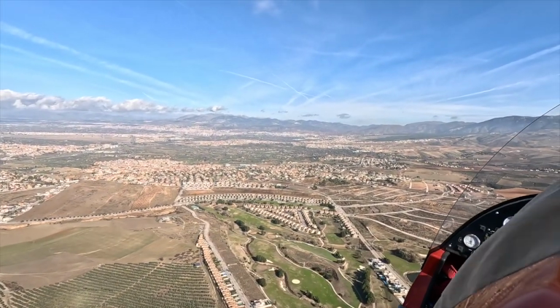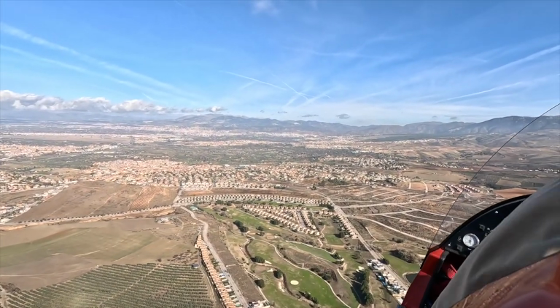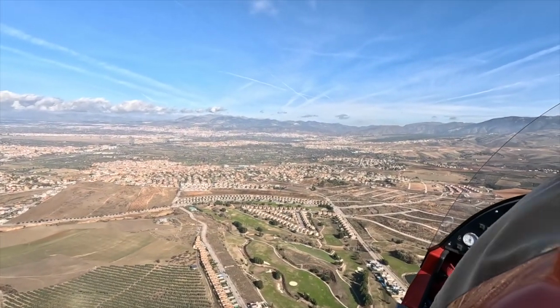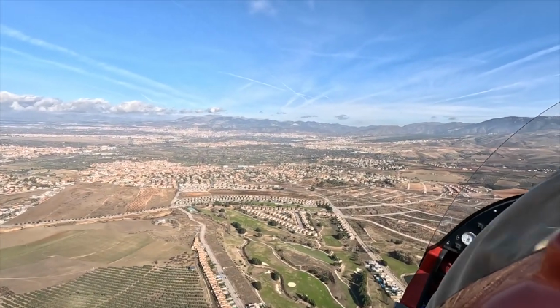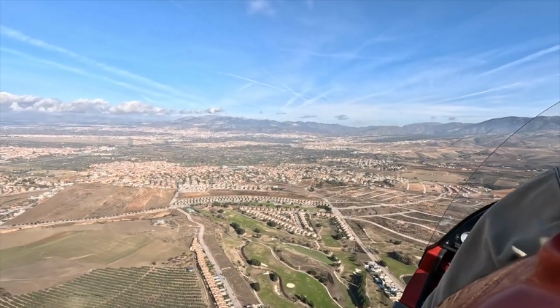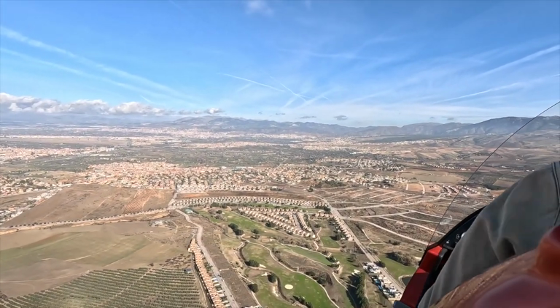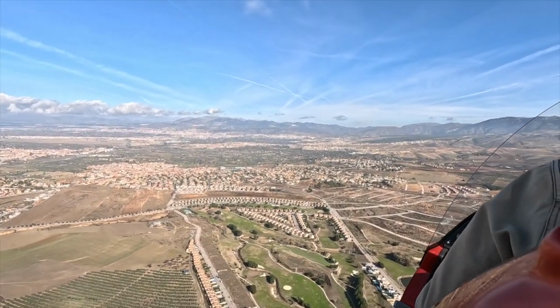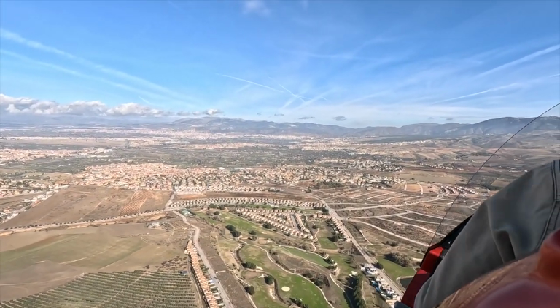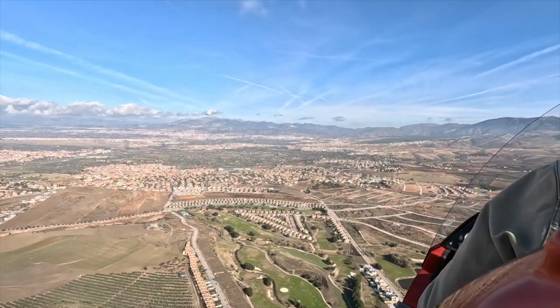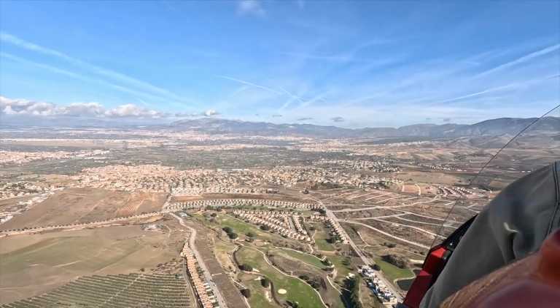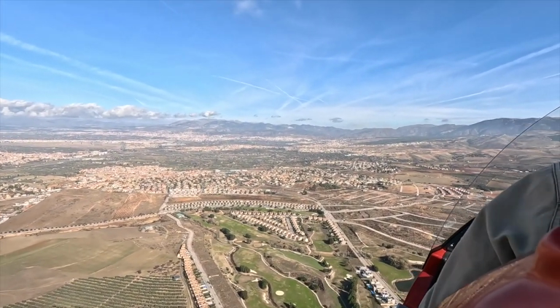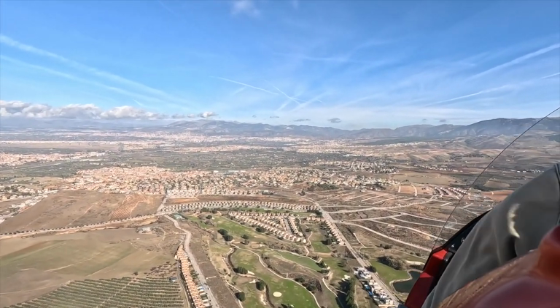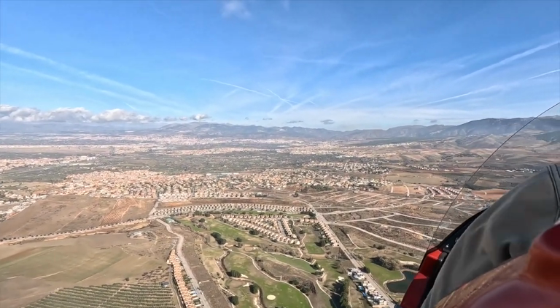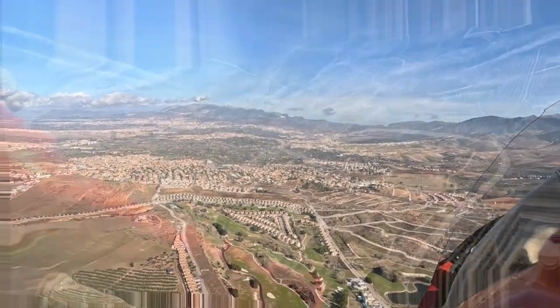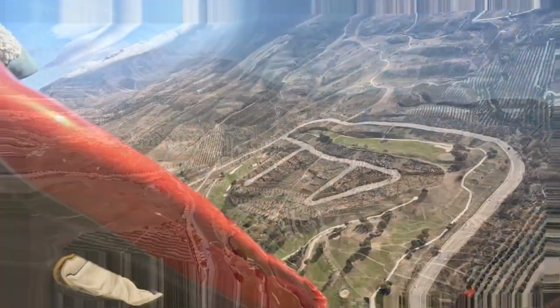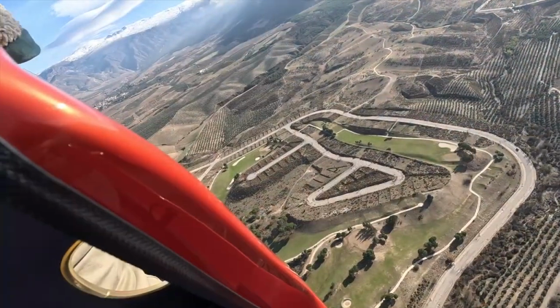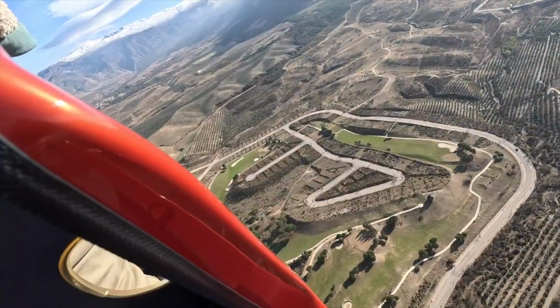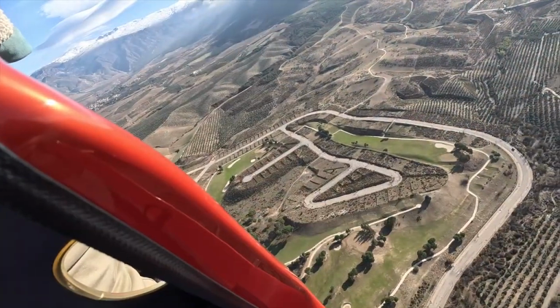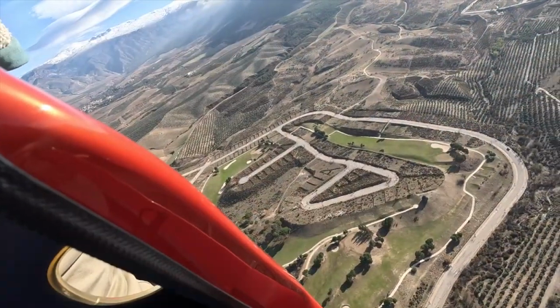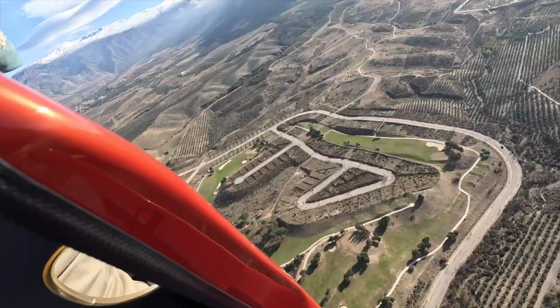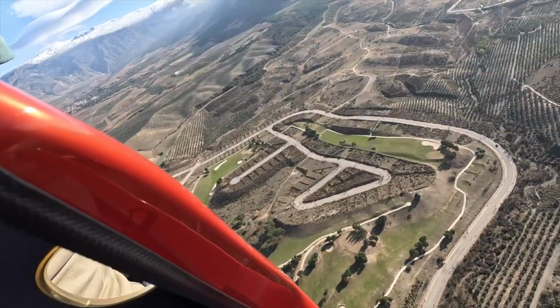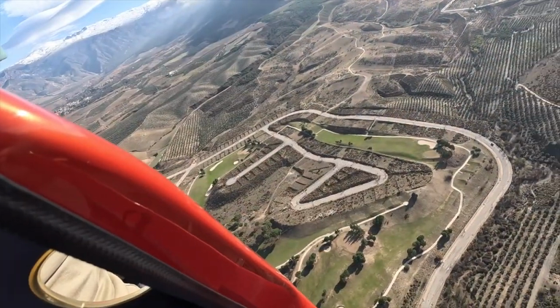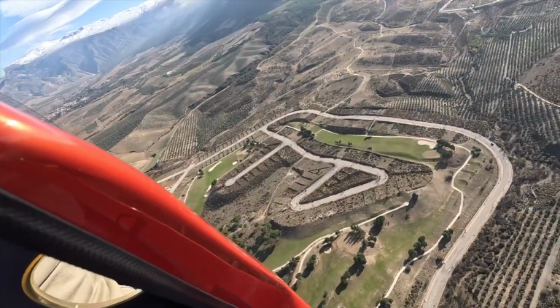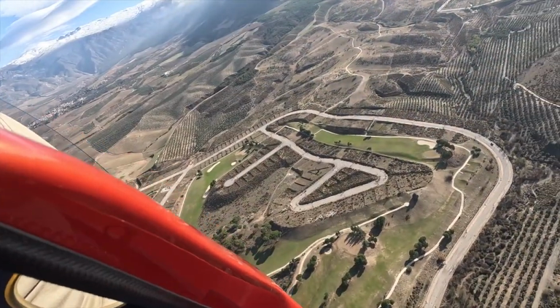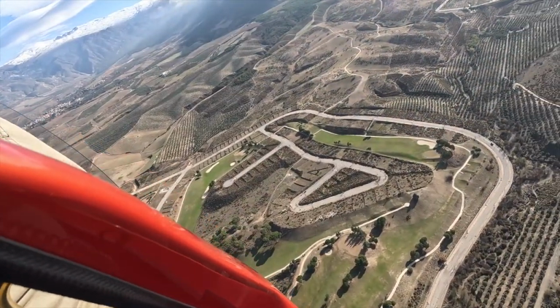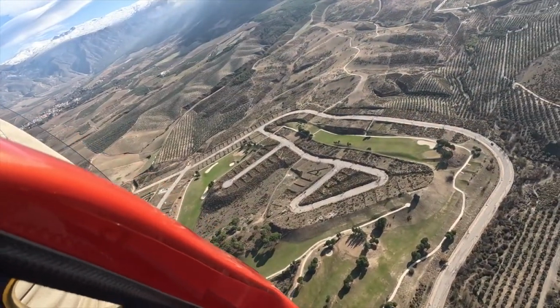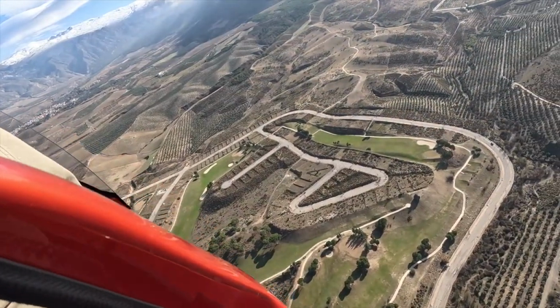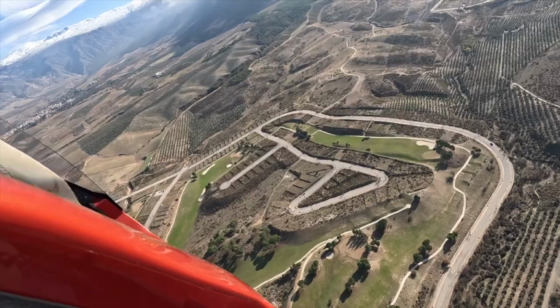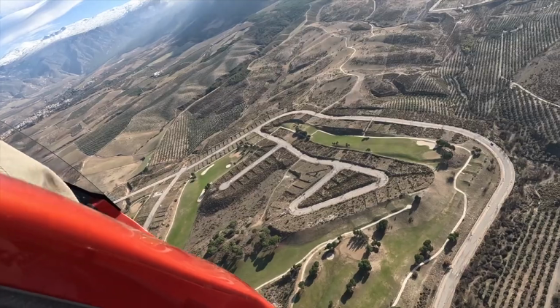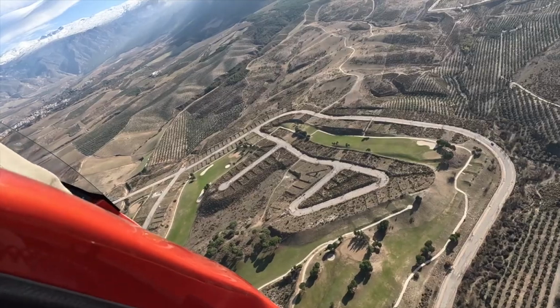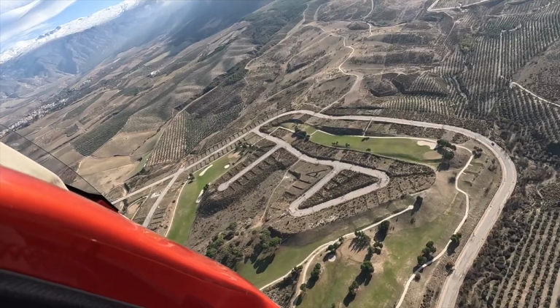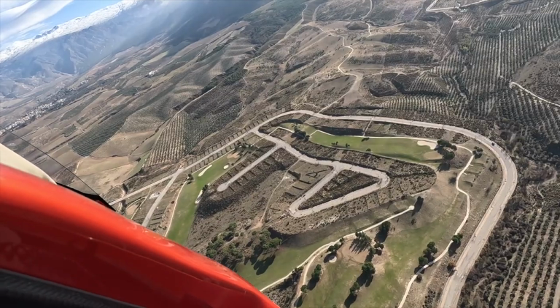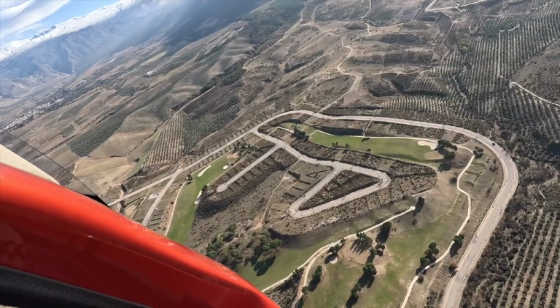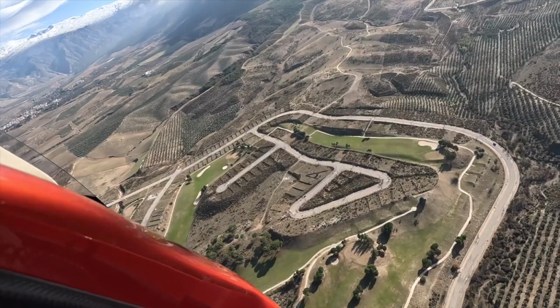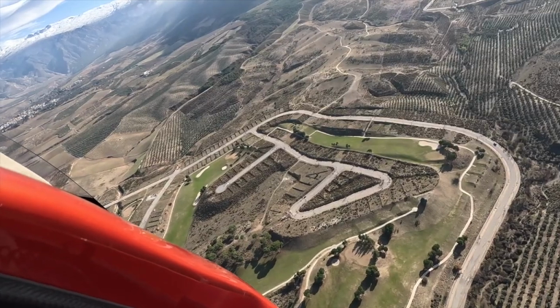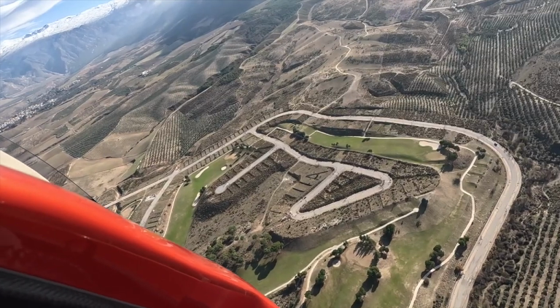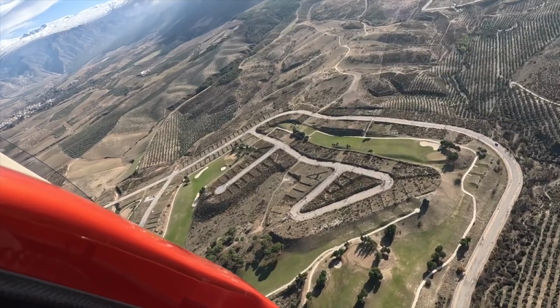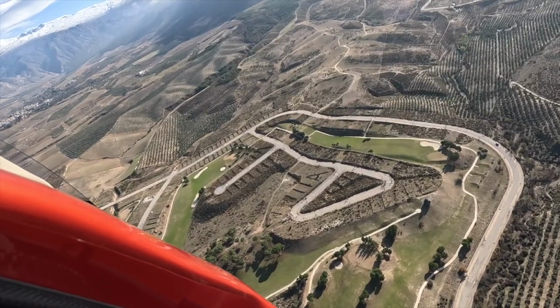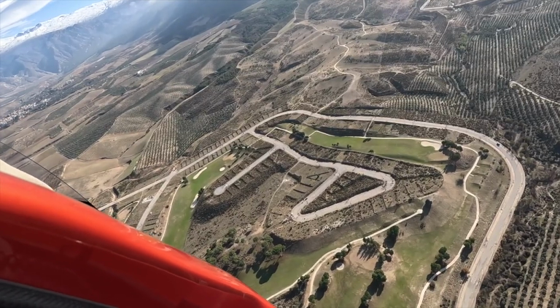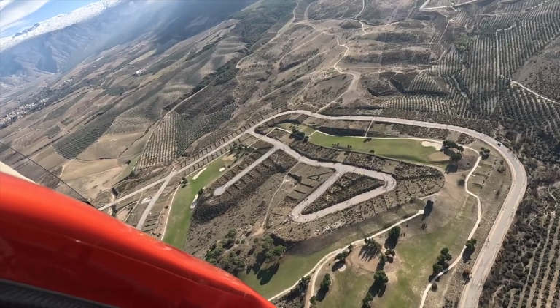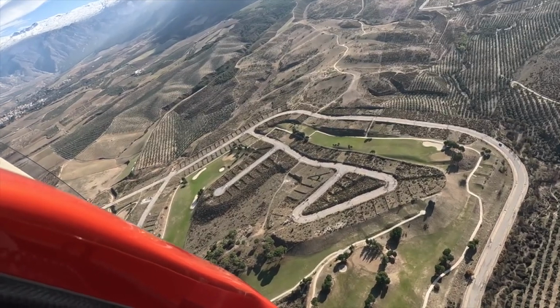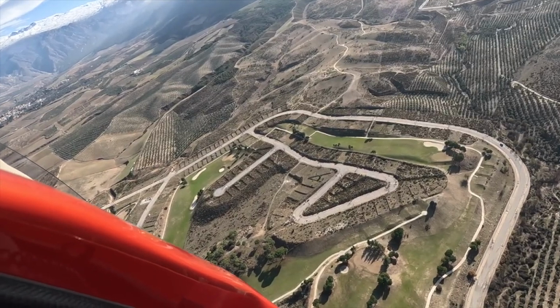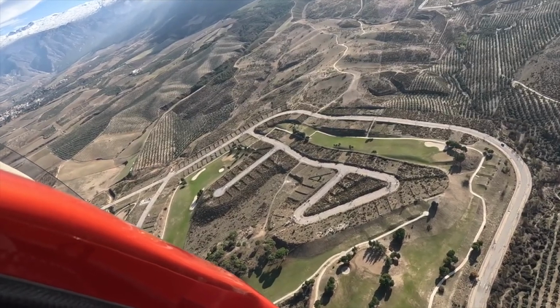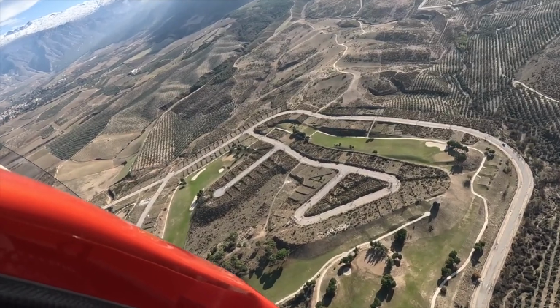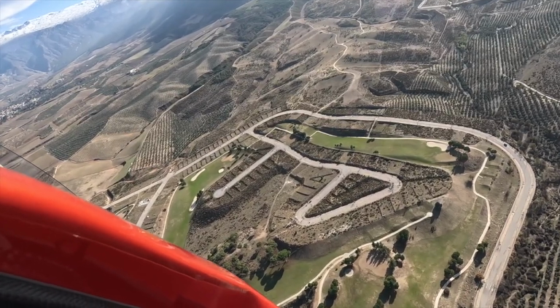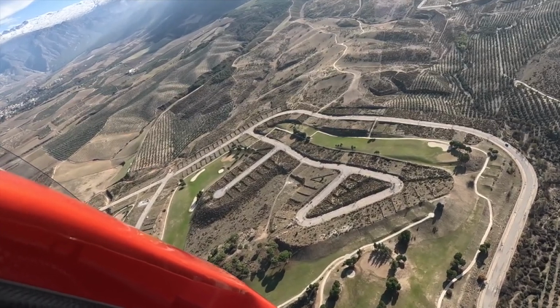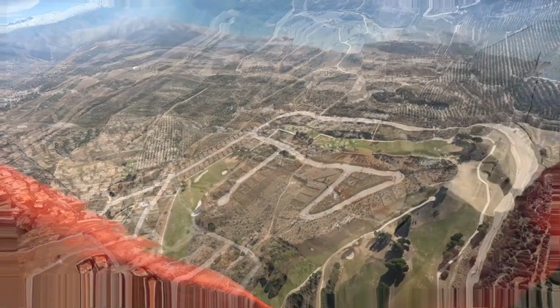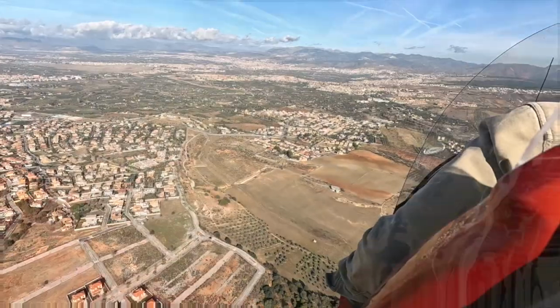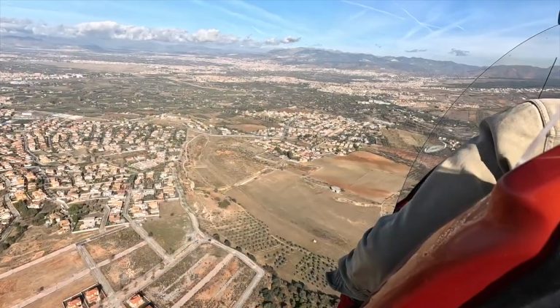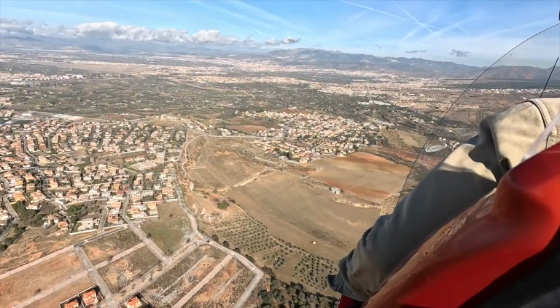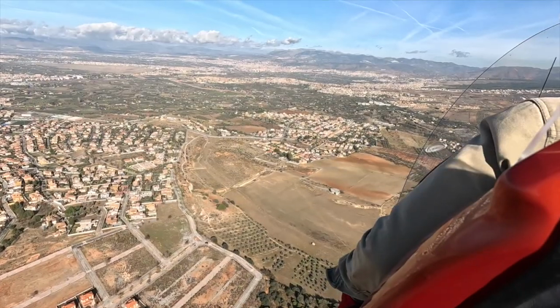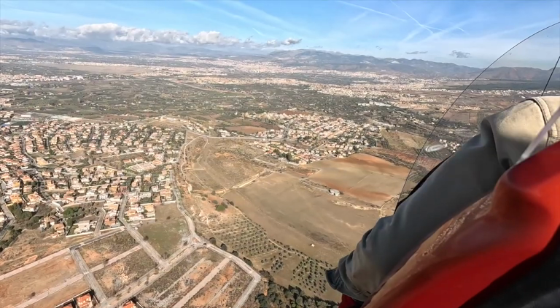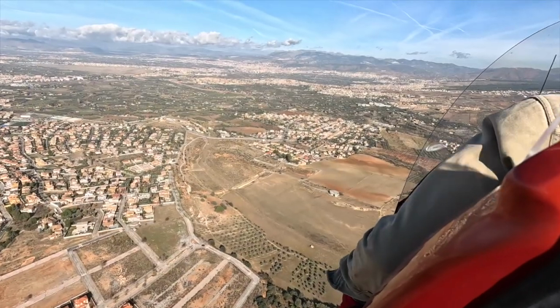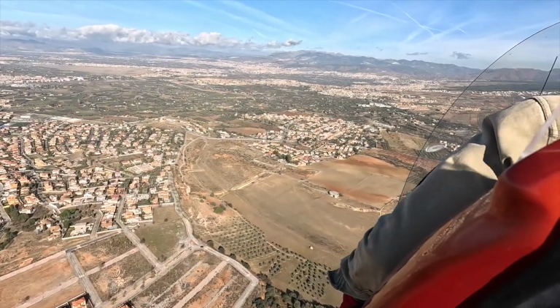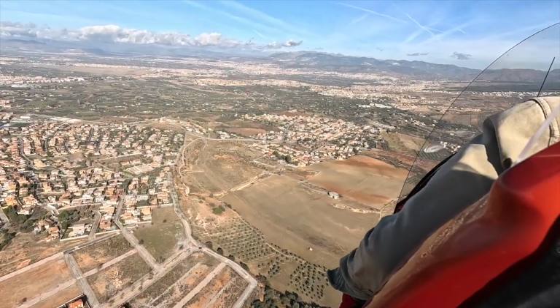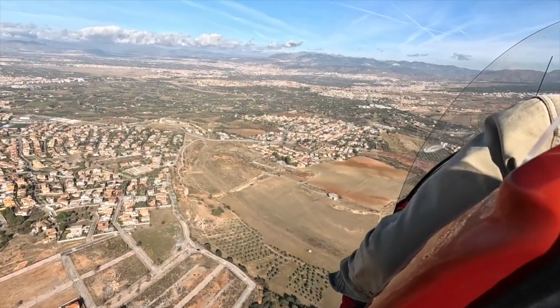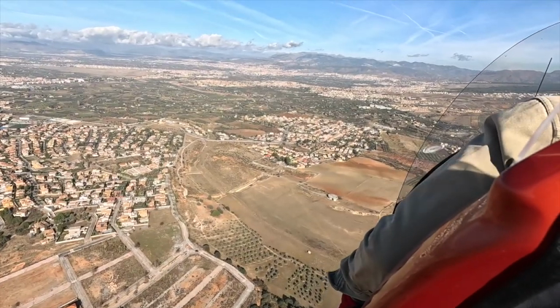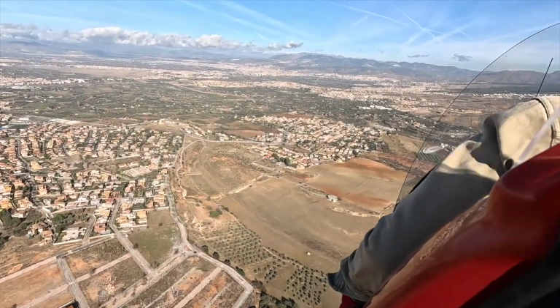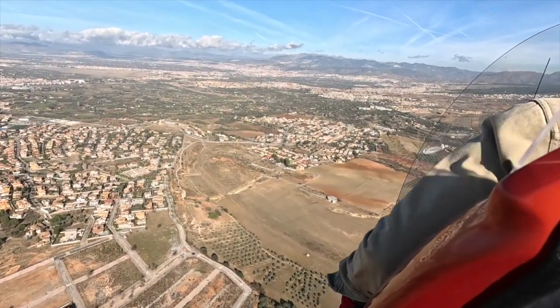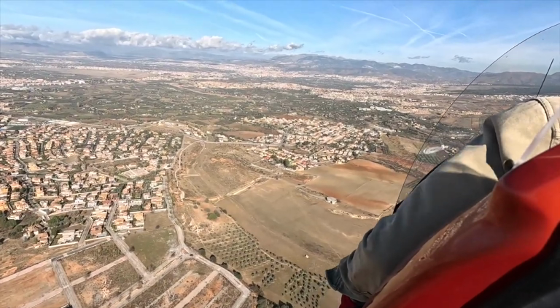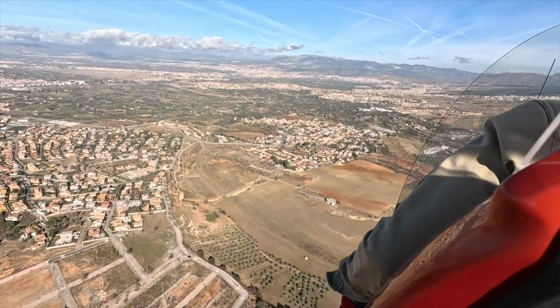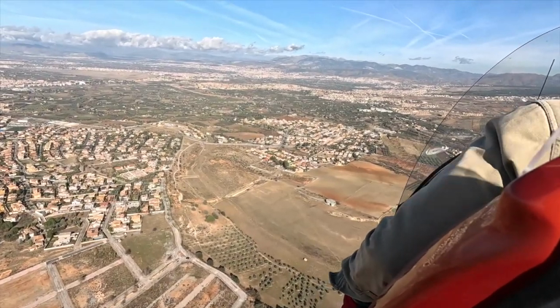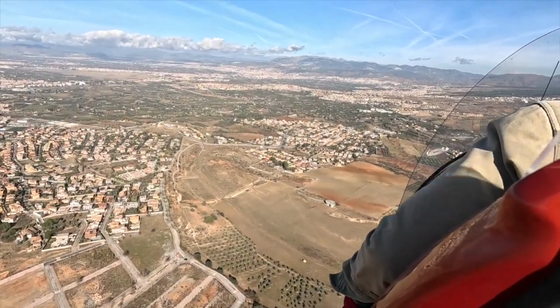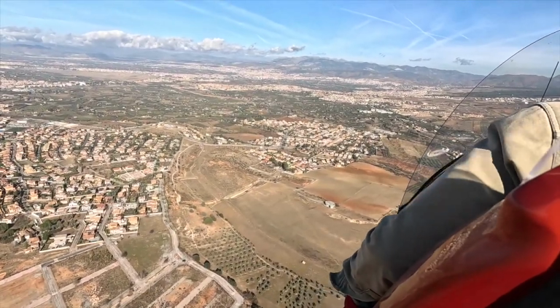This is a golf course. Again, you can see all the structures around it that were for houses that were never built.